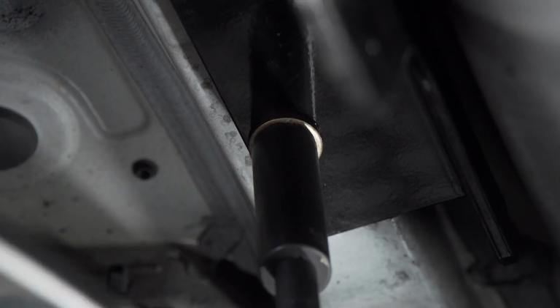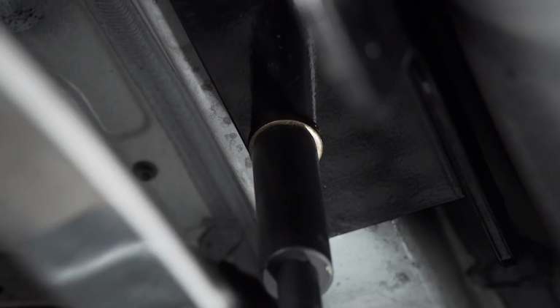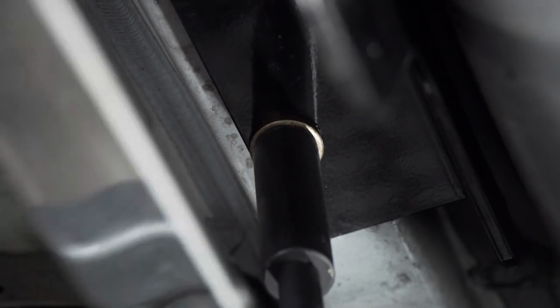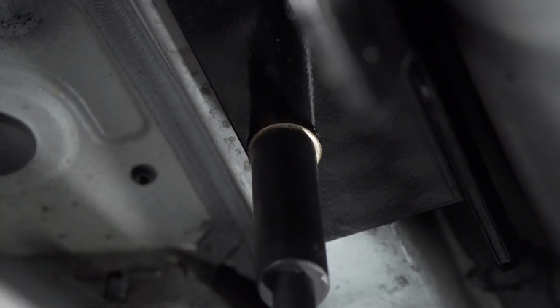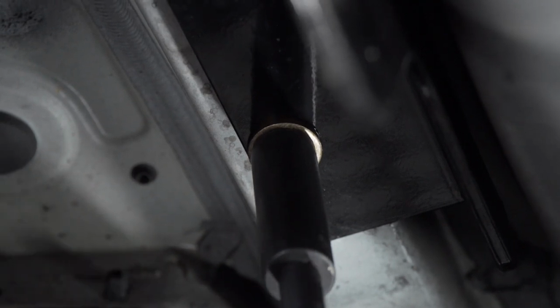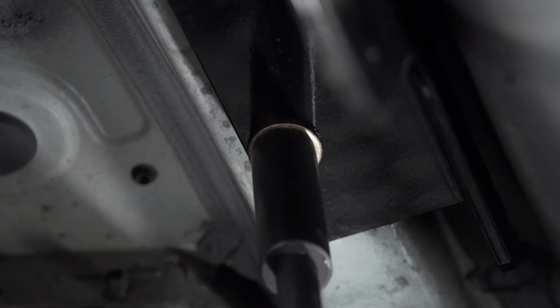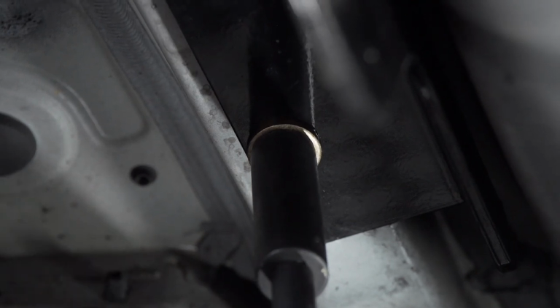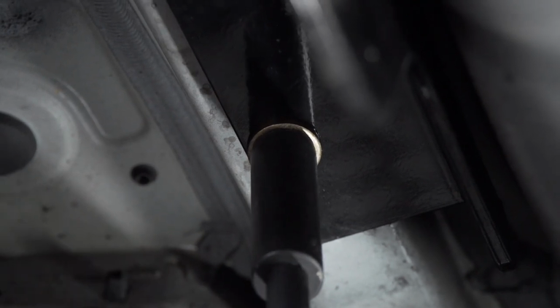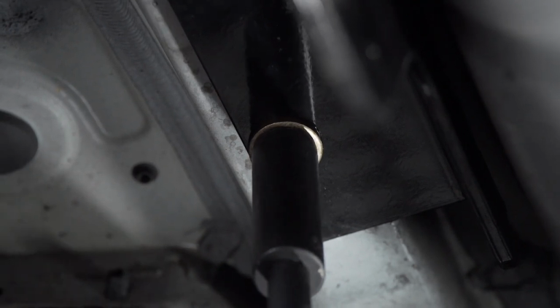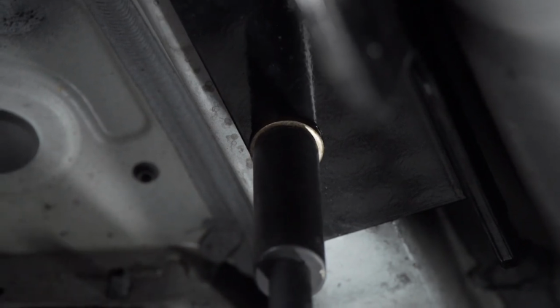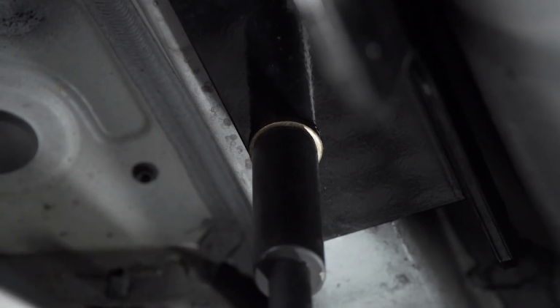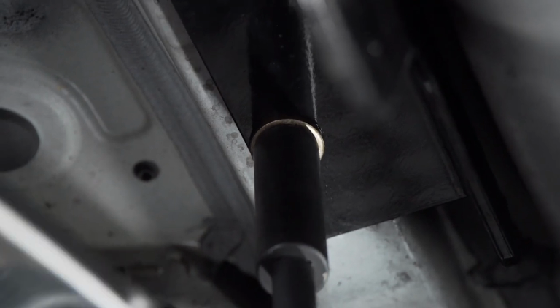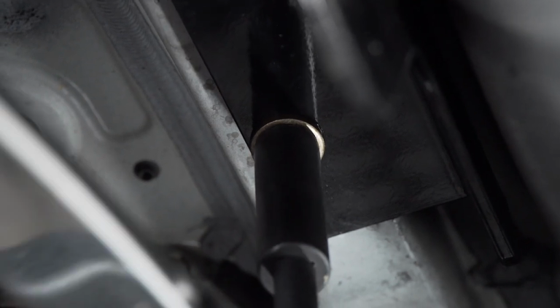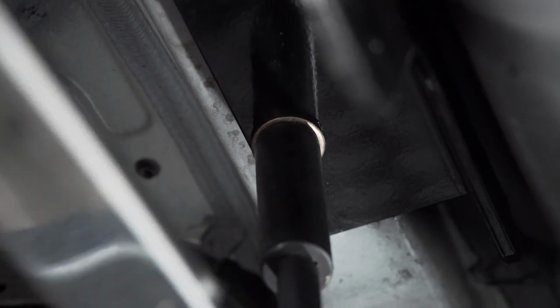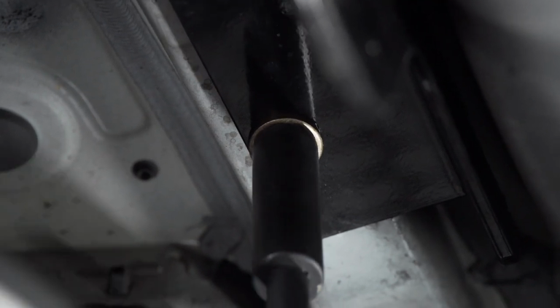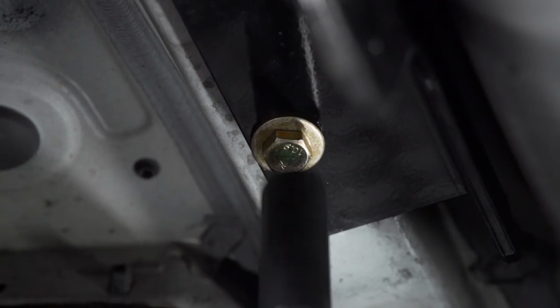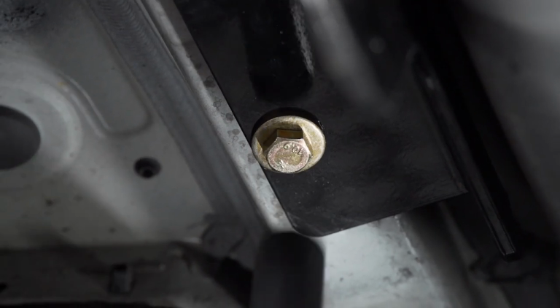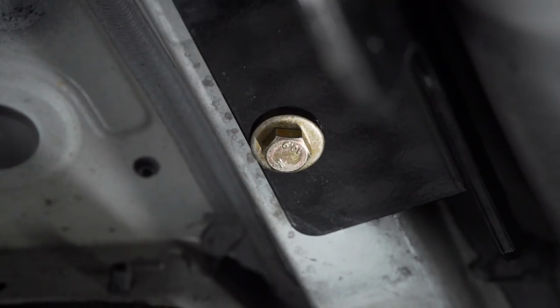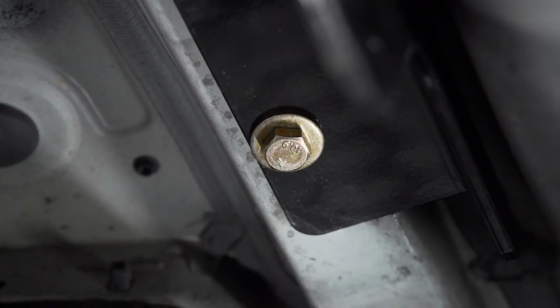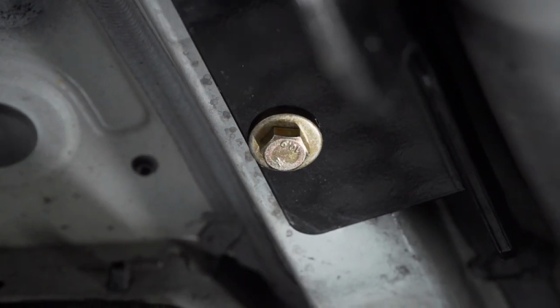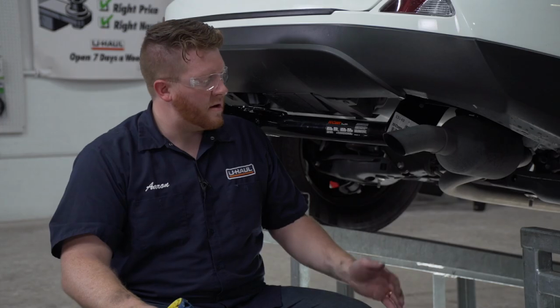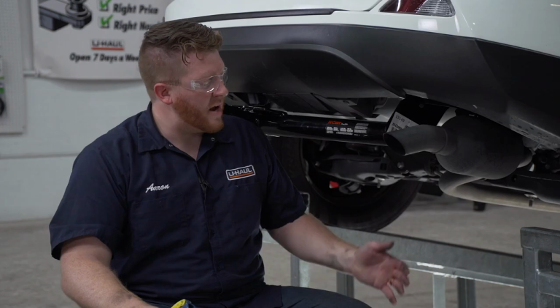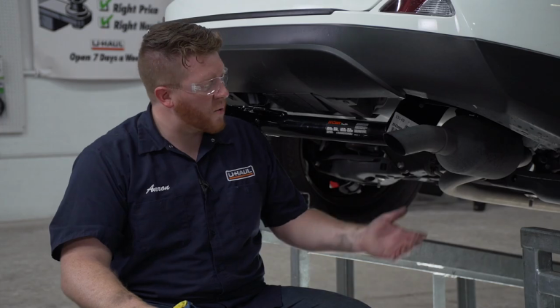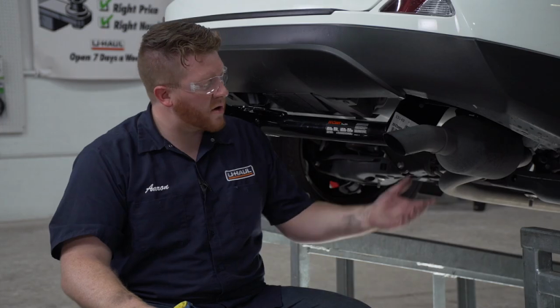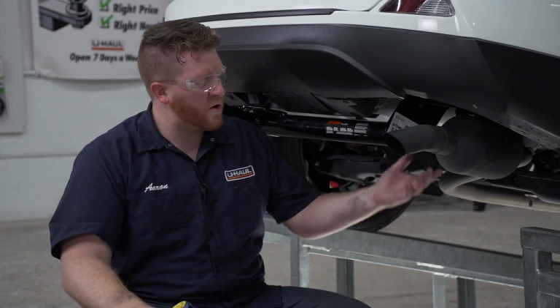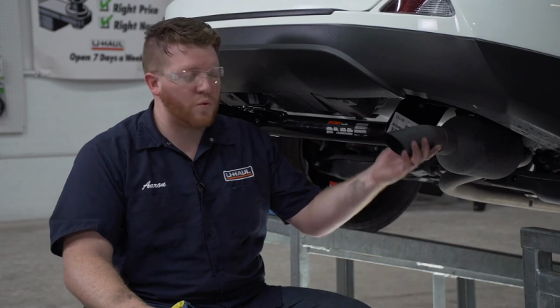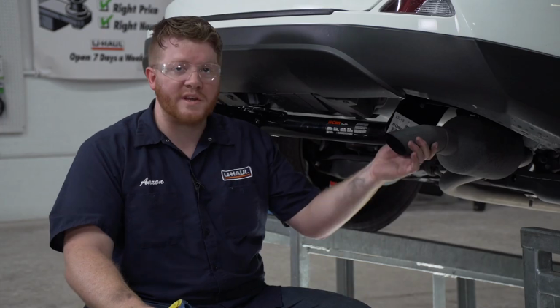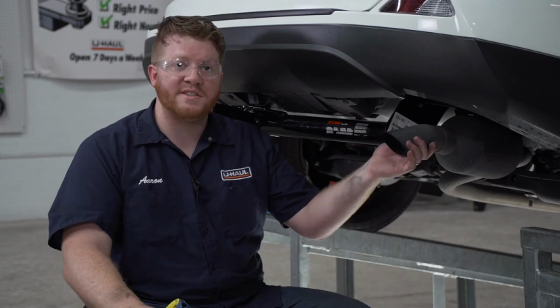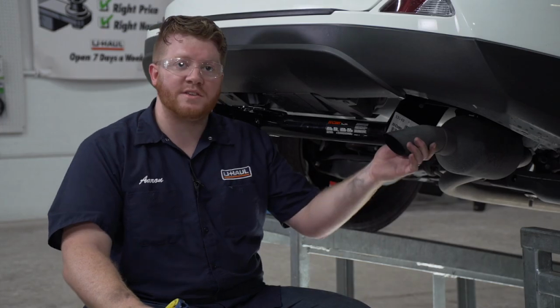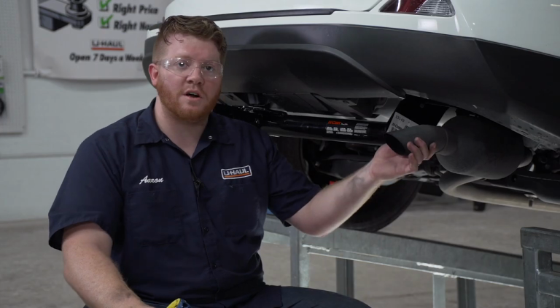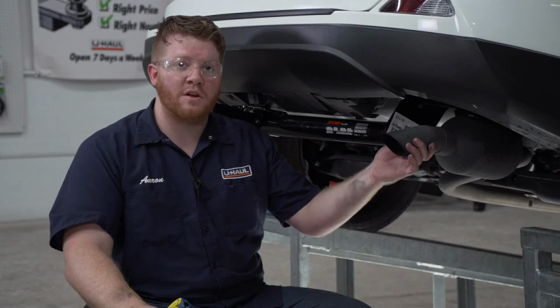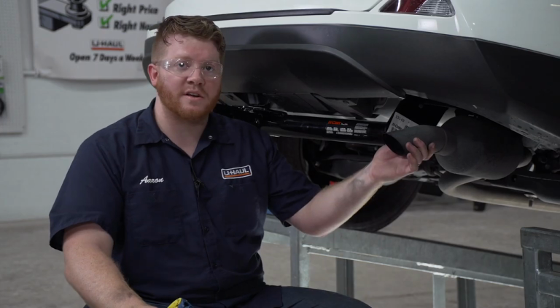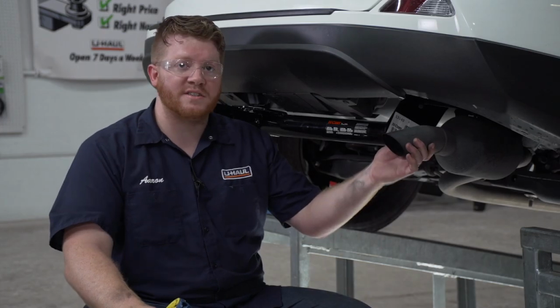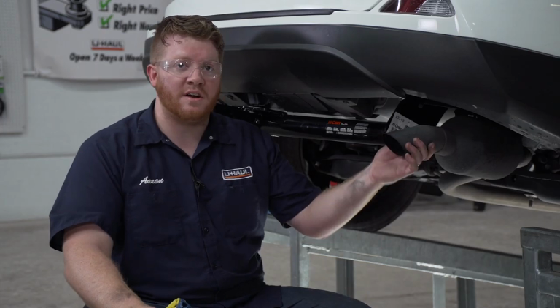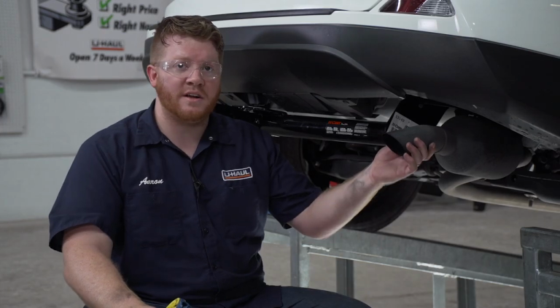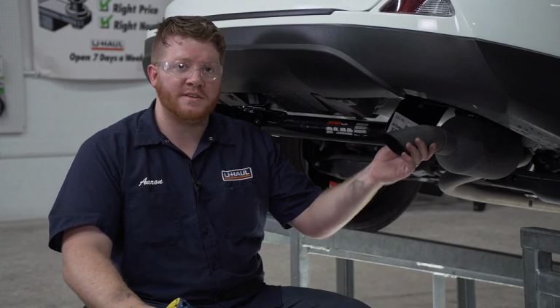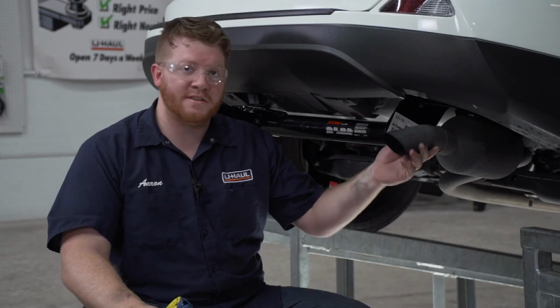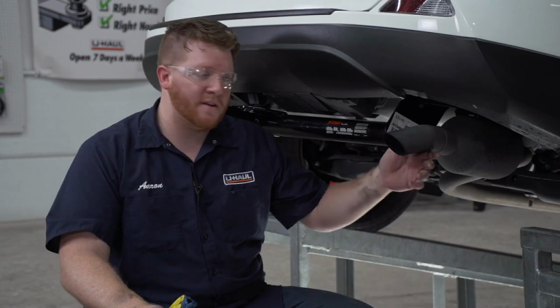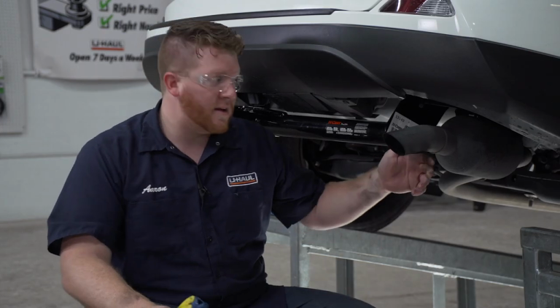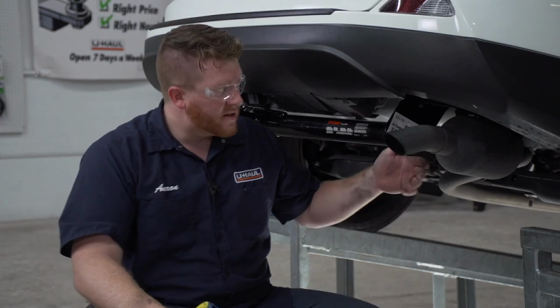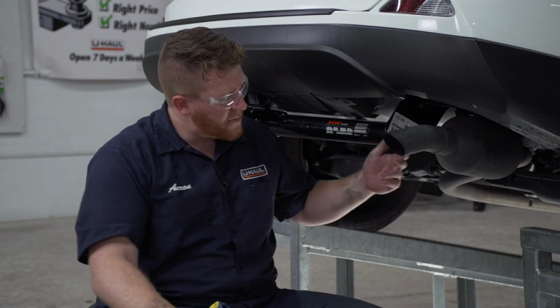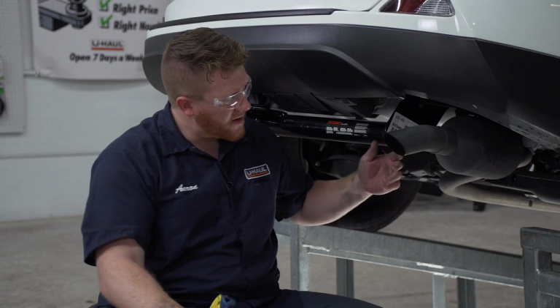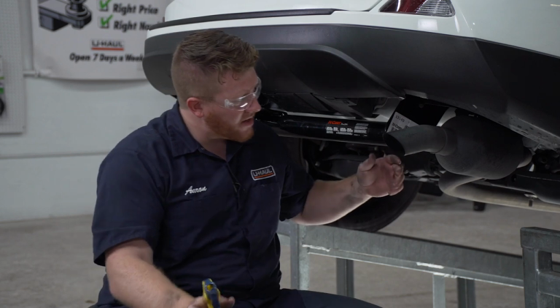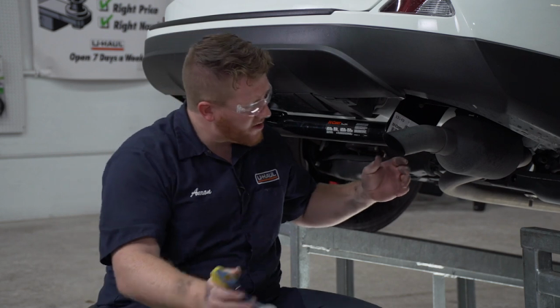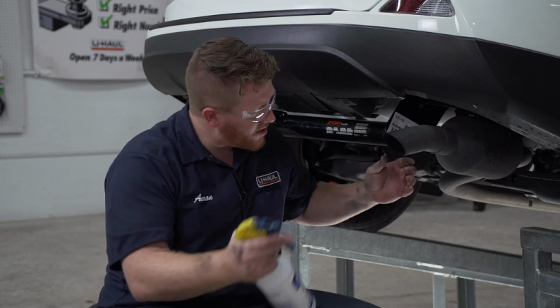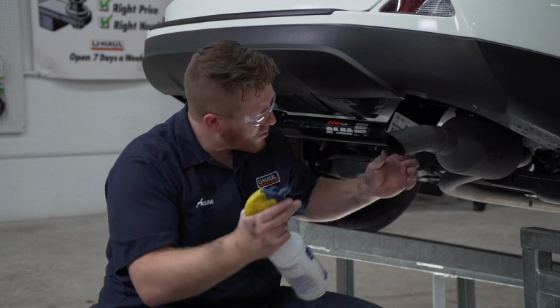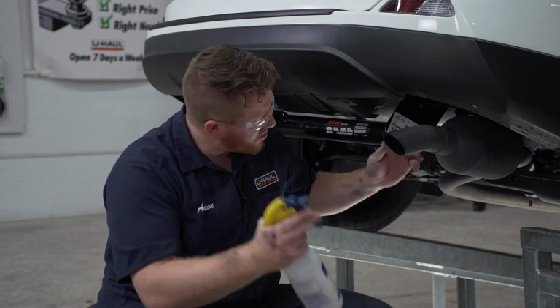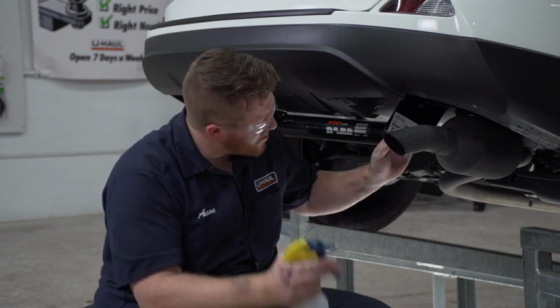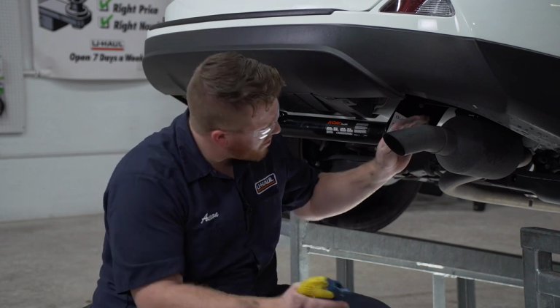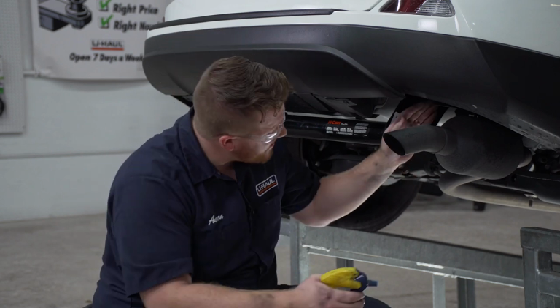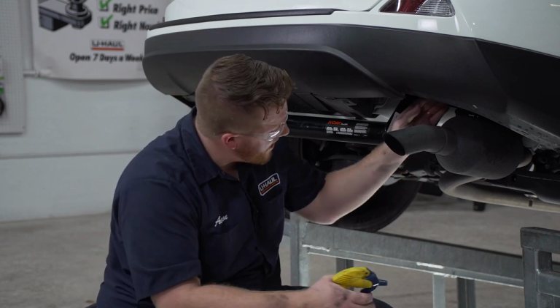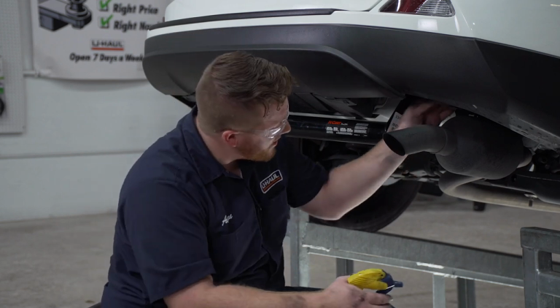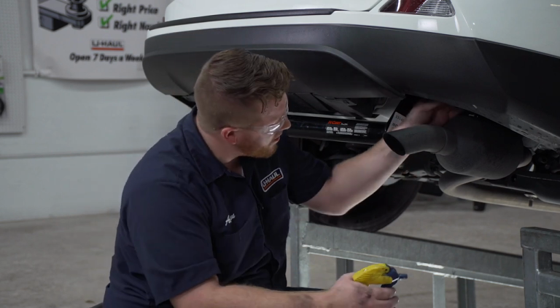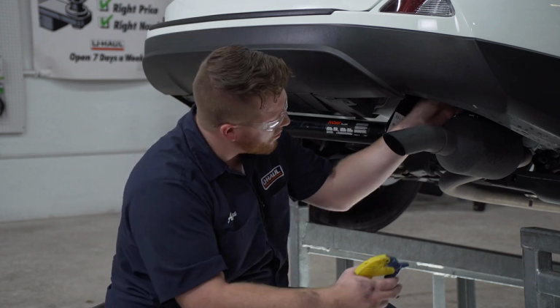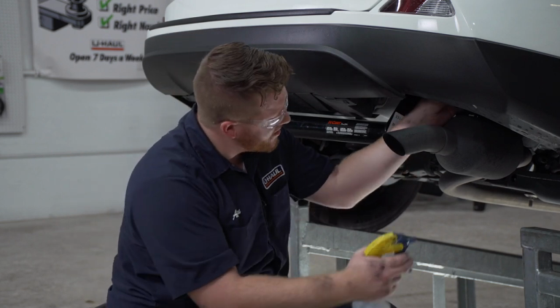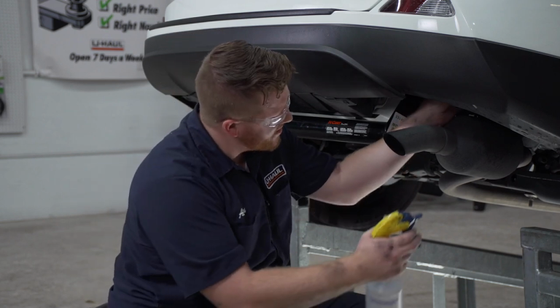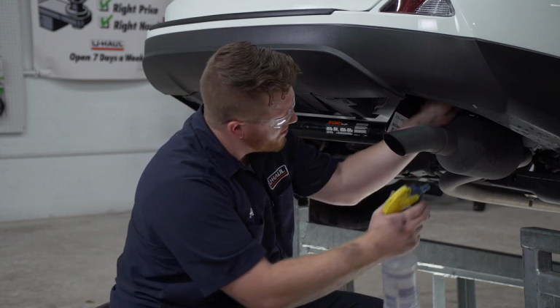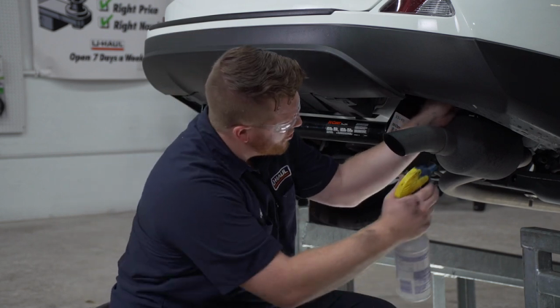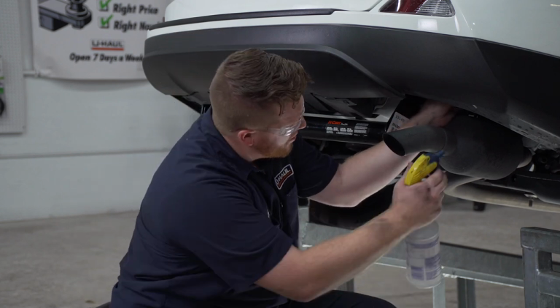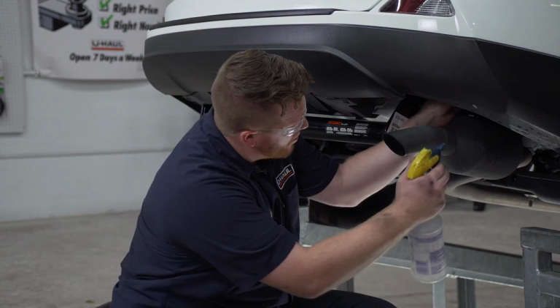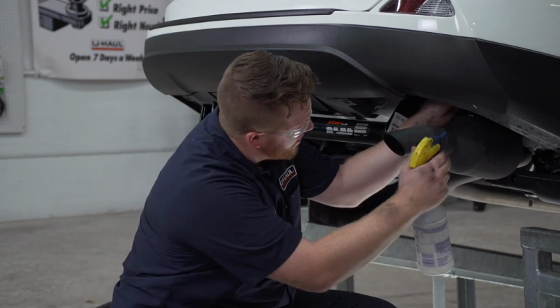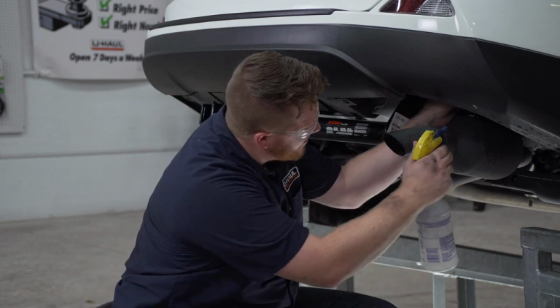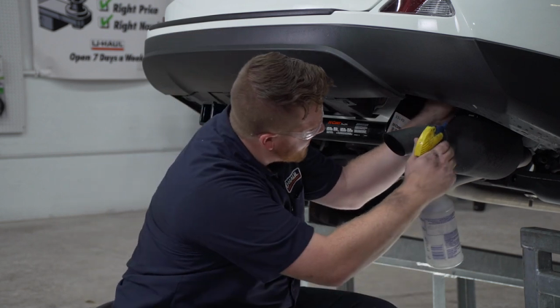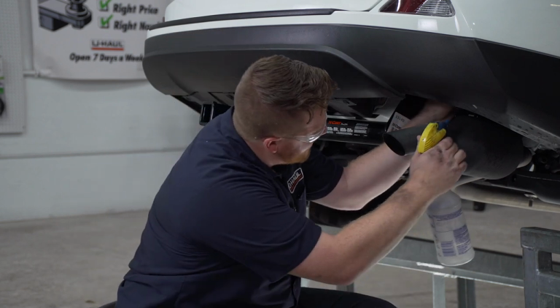And we'll repeat on the passenger side. Now we're going to reinstall our exhaust. To make it easier, we'll spray the hanger with some soapy water again.